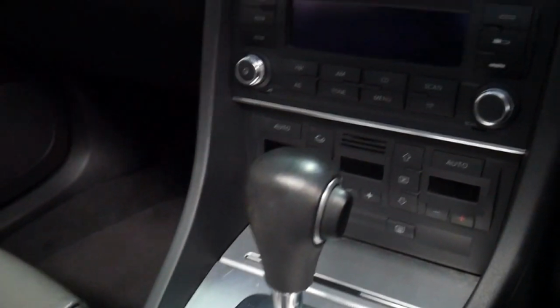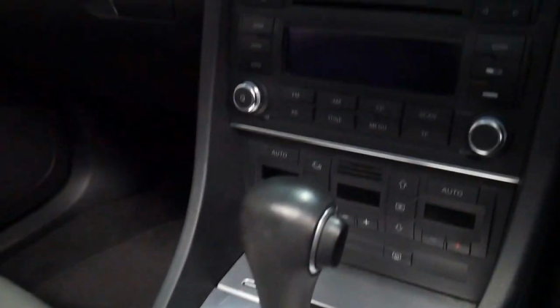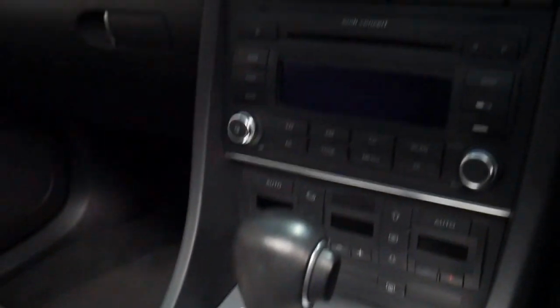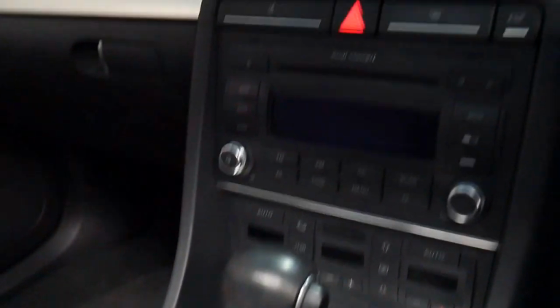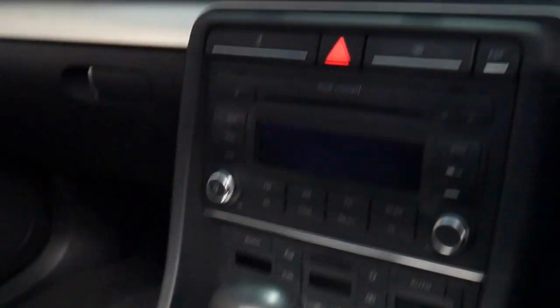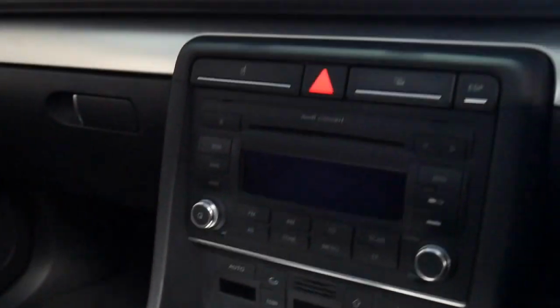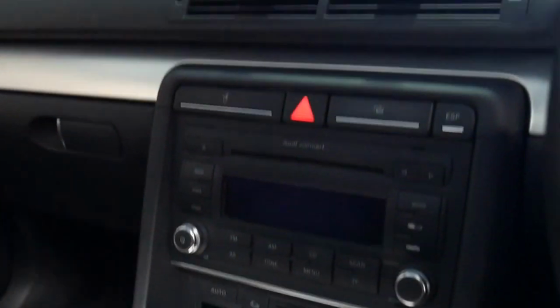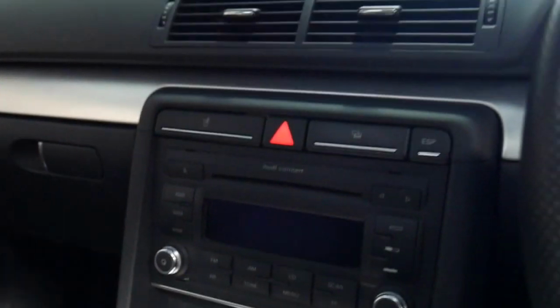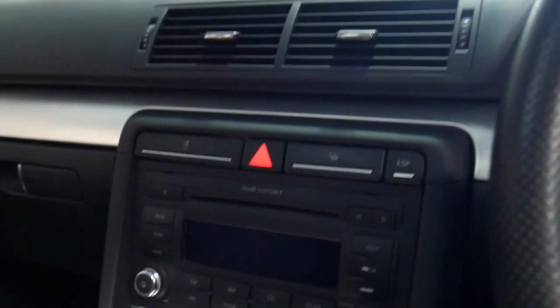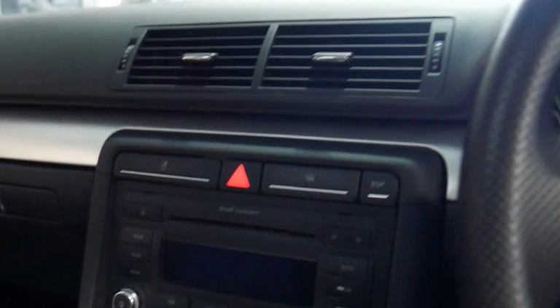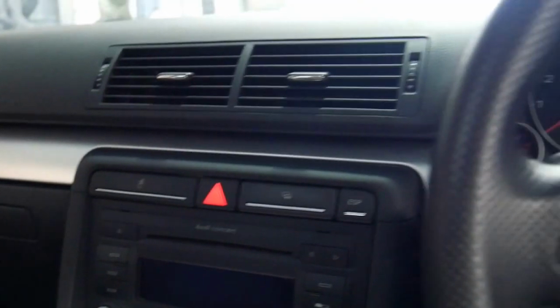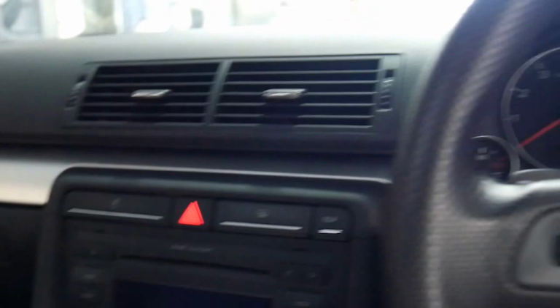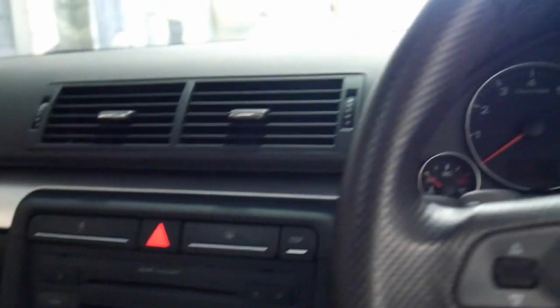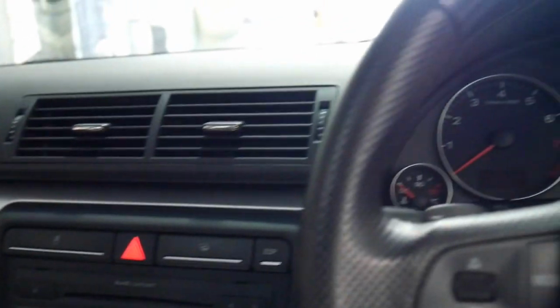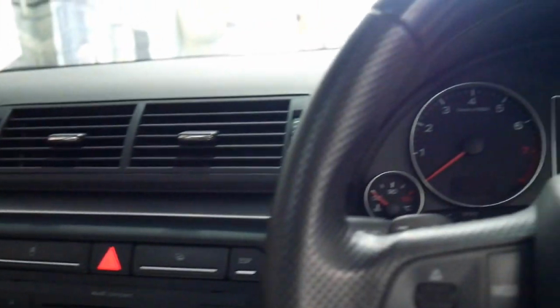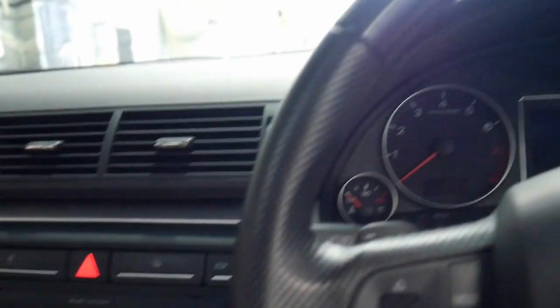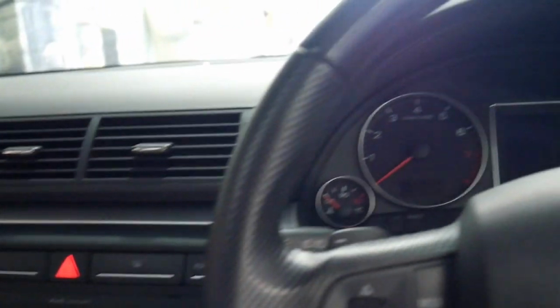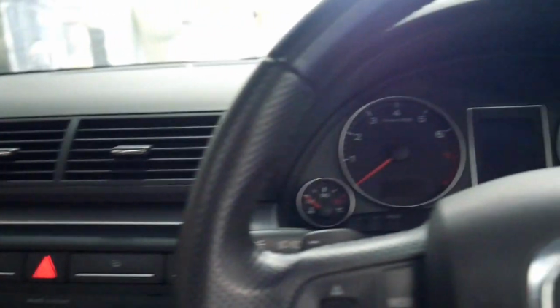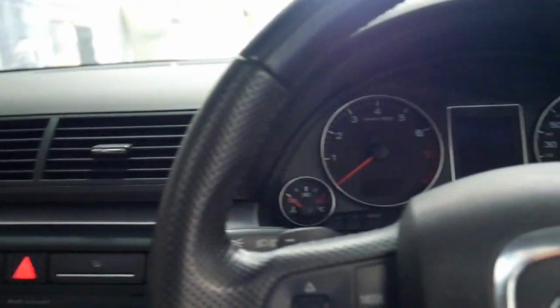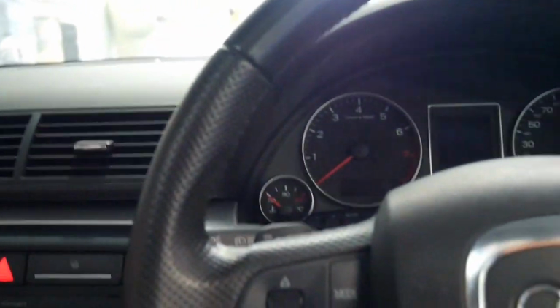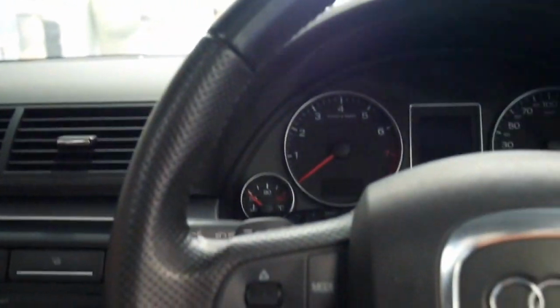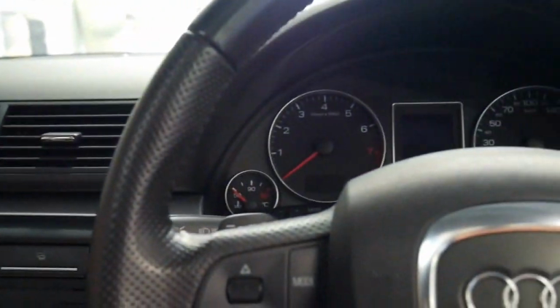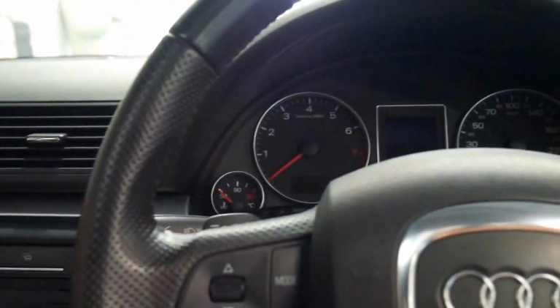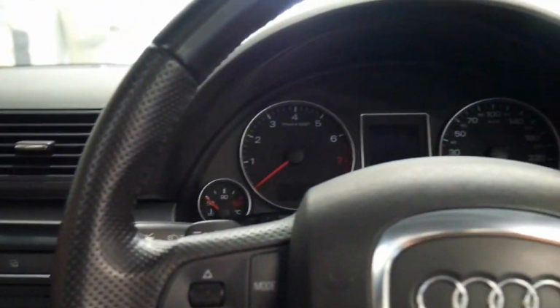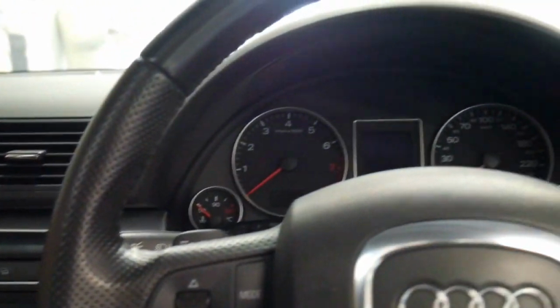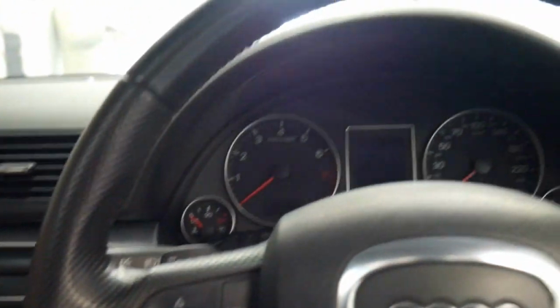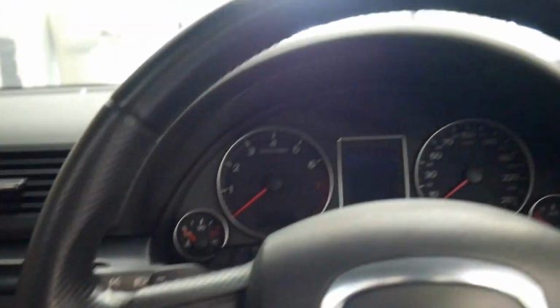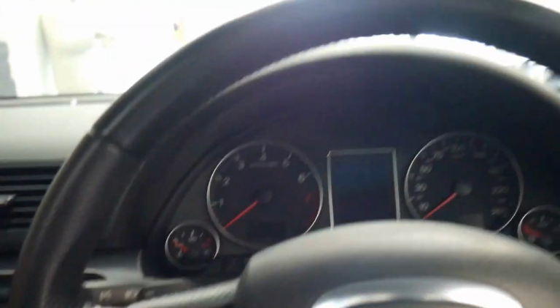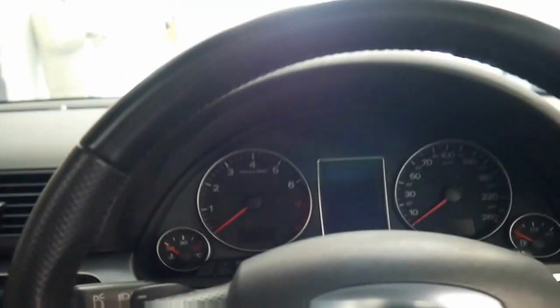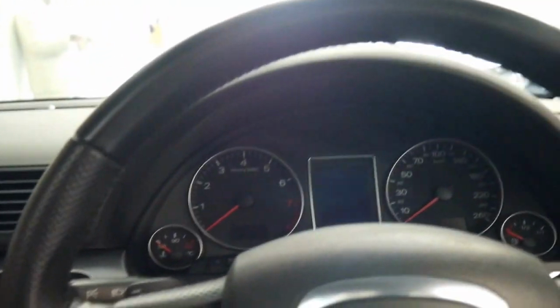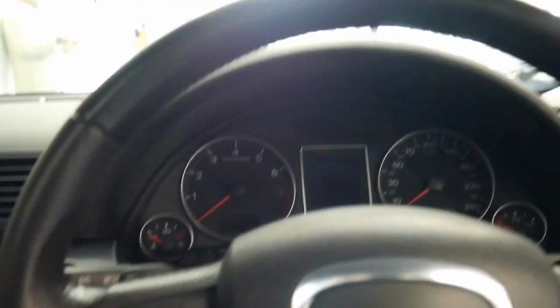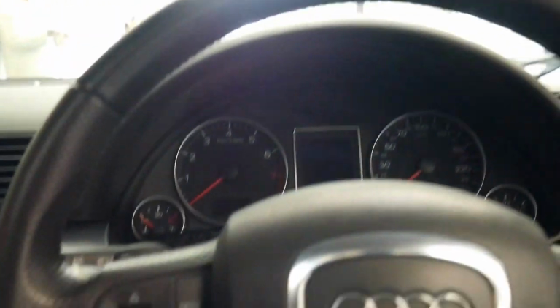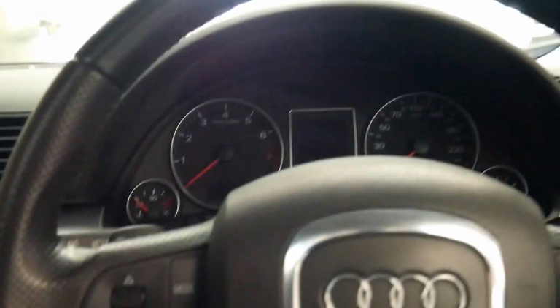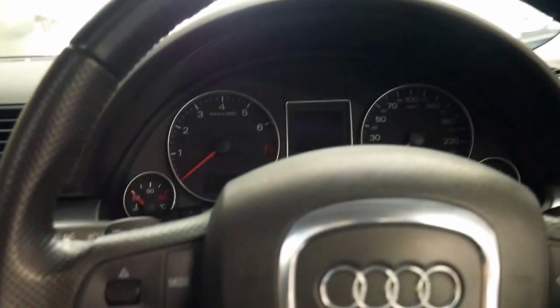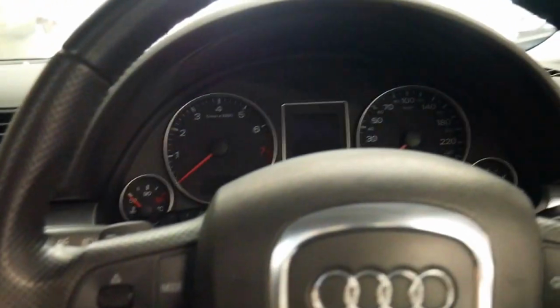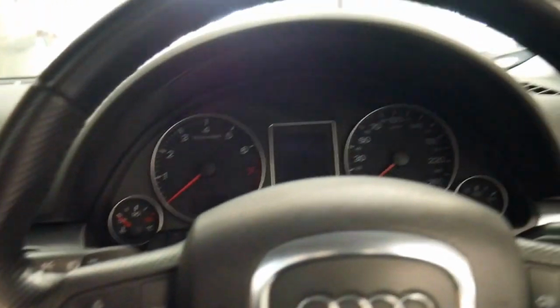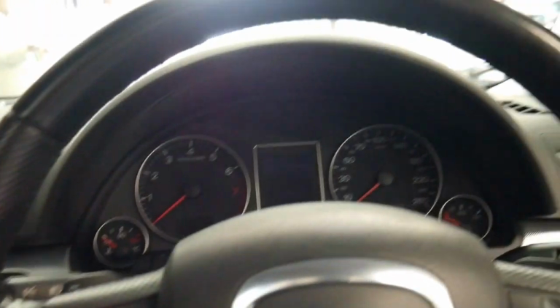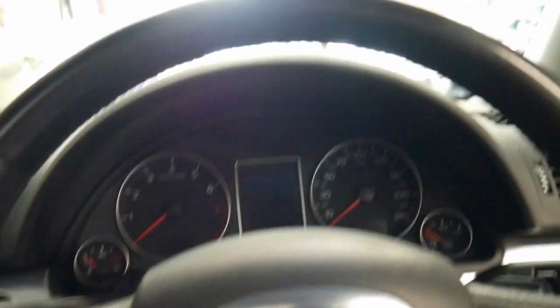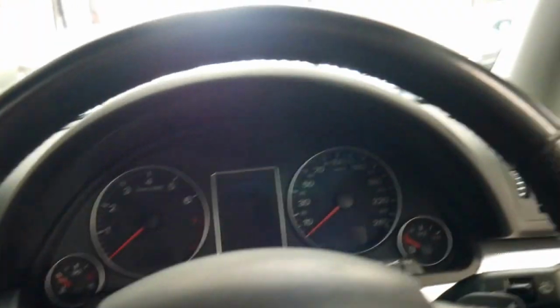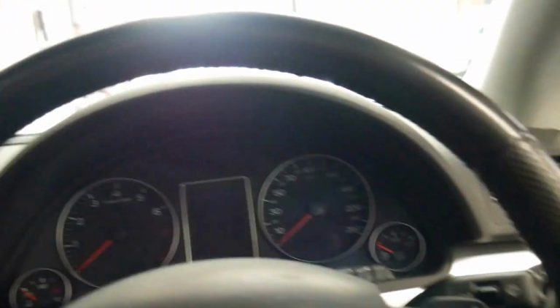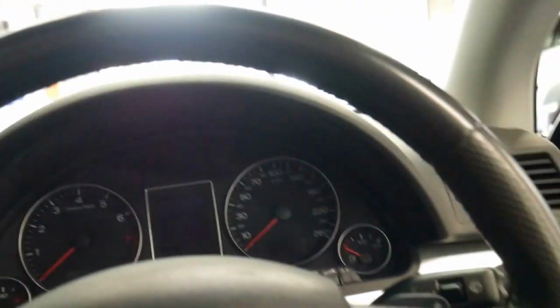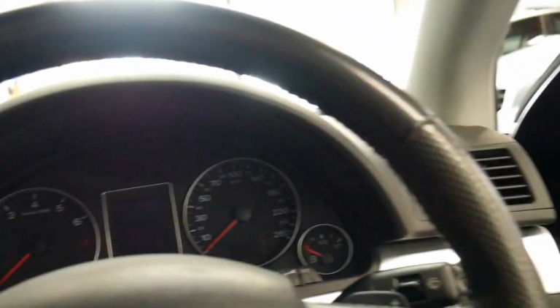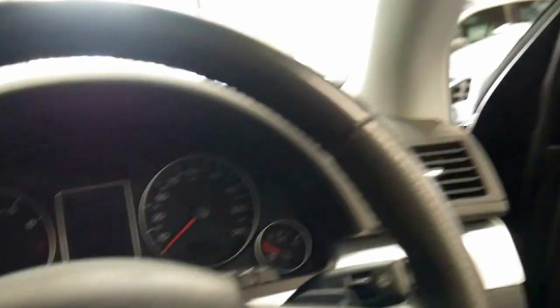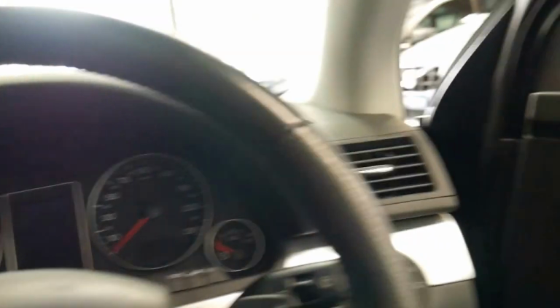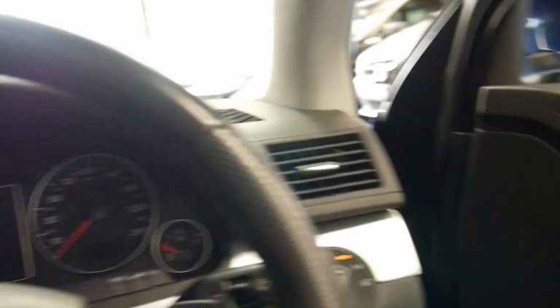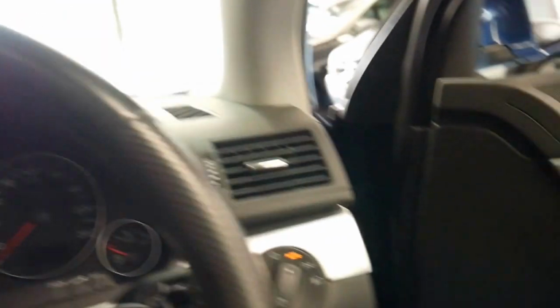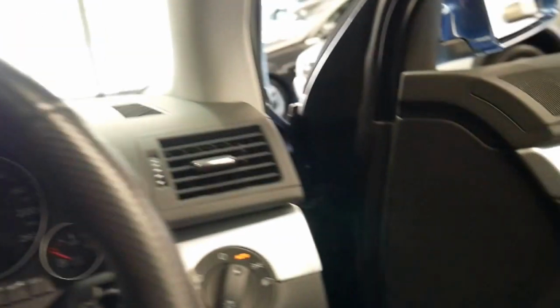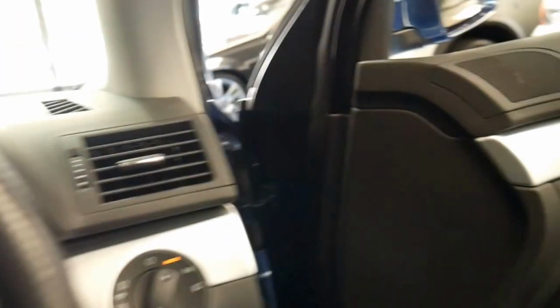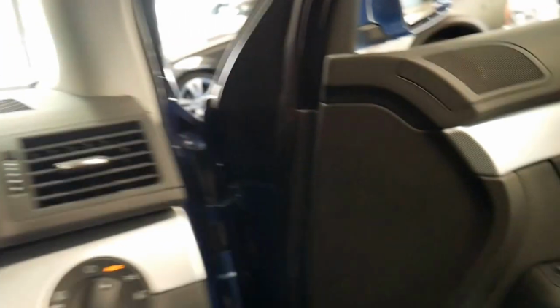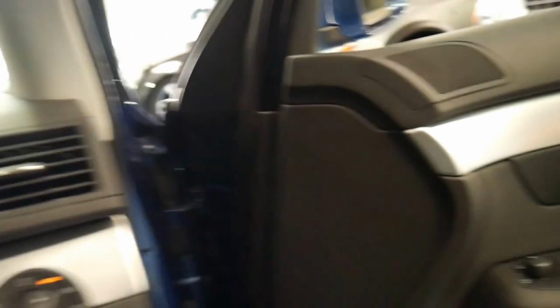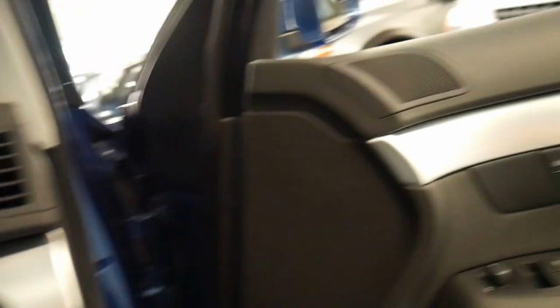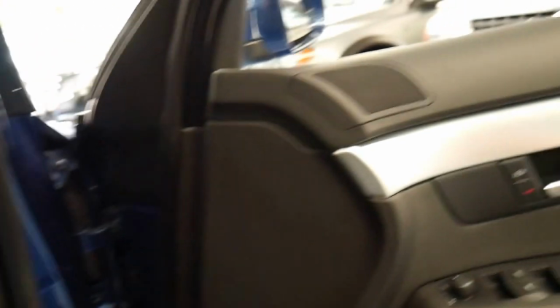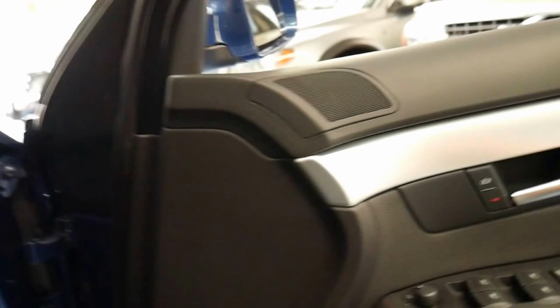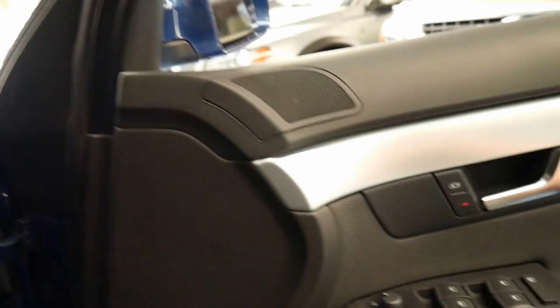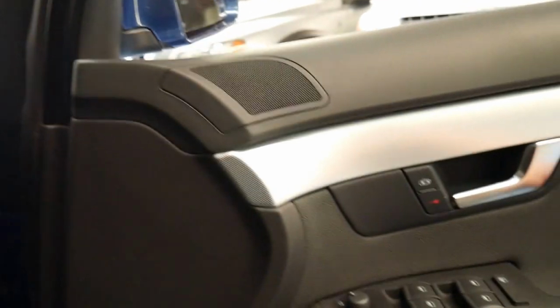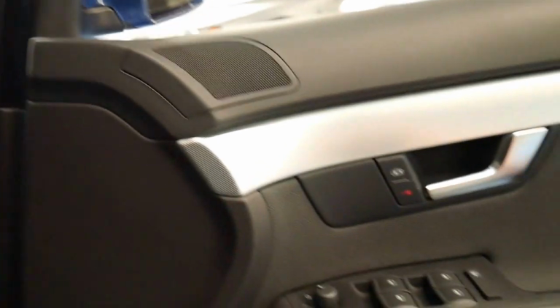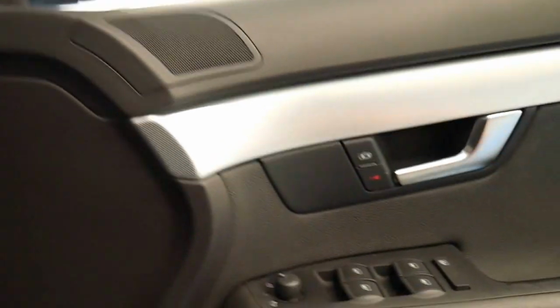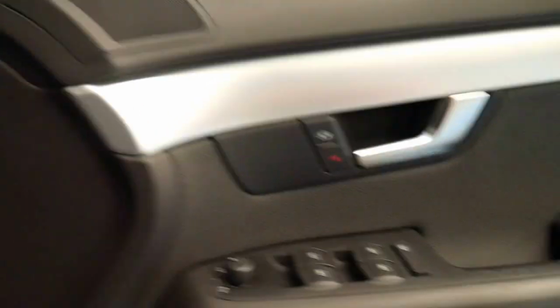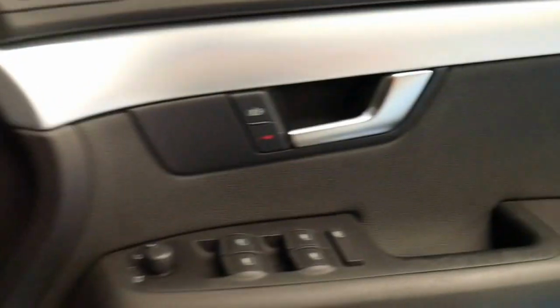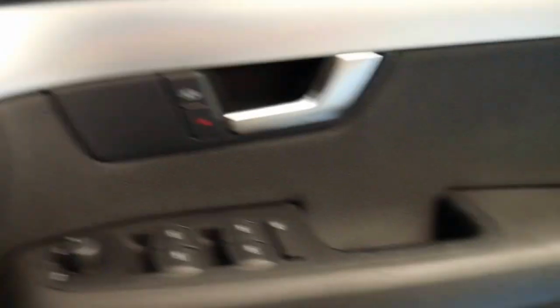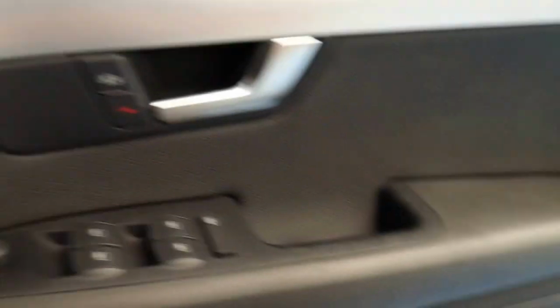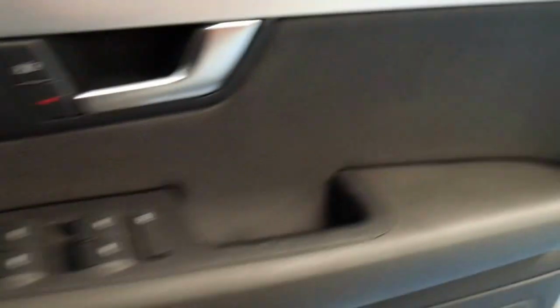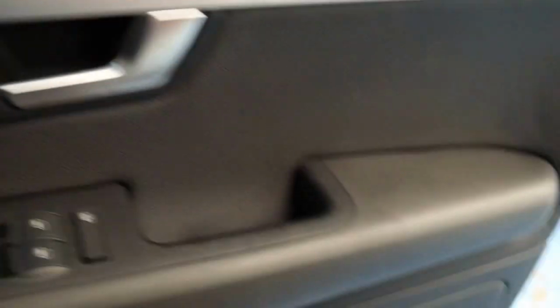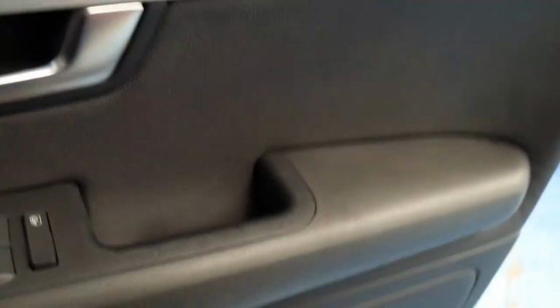It drives absolutely beautifully — I've driven it. As I mentioned, it's done 94,000 kilometres and the next service isn't due until 103,000 kilometres.